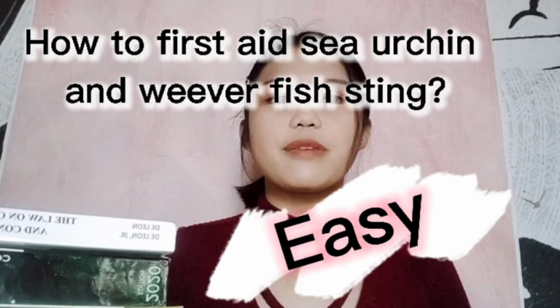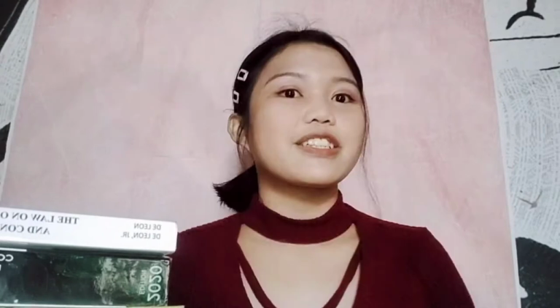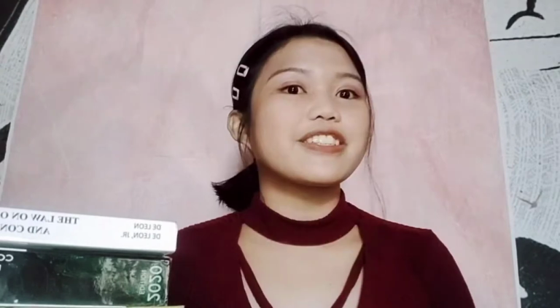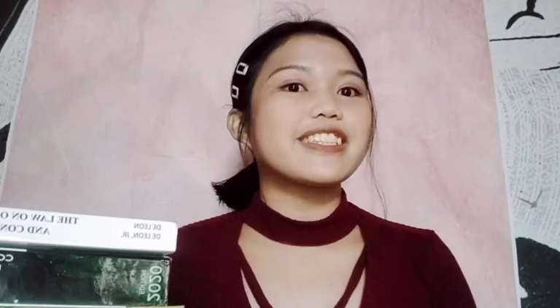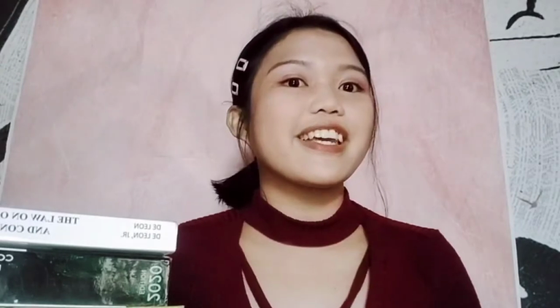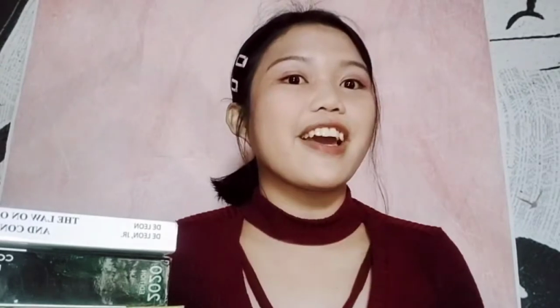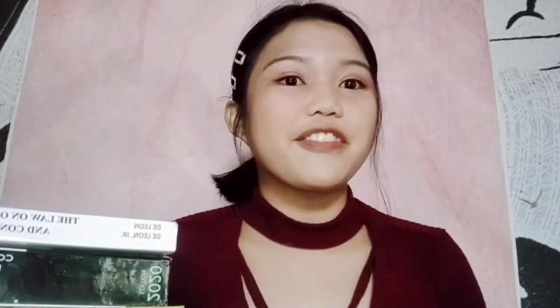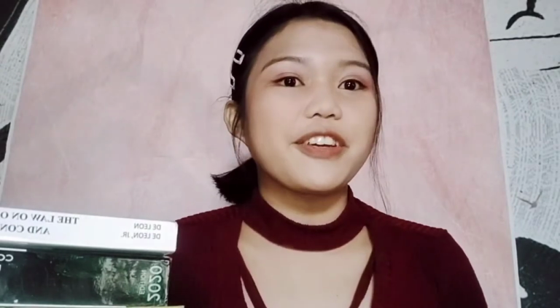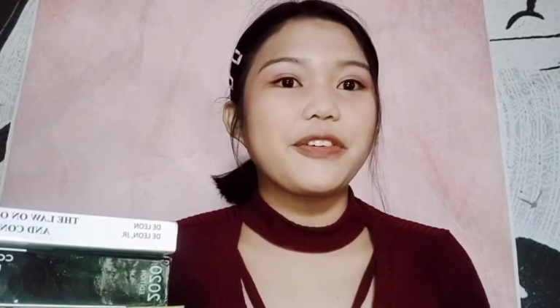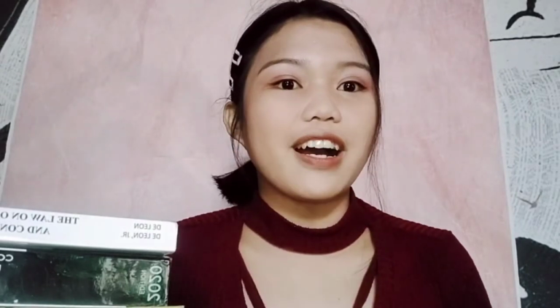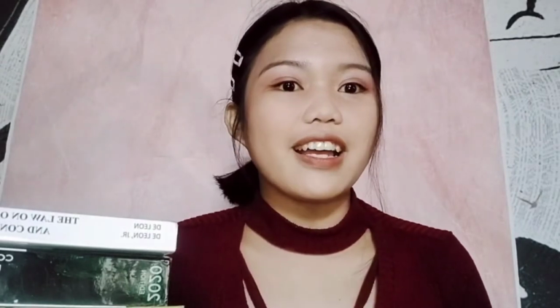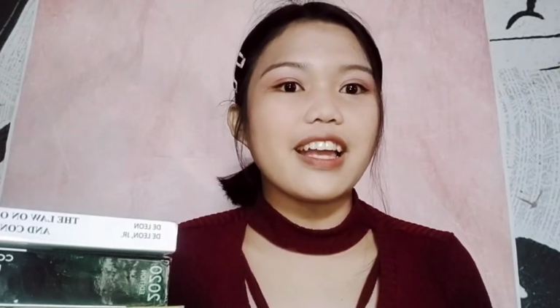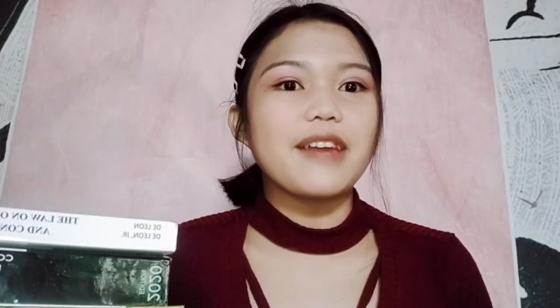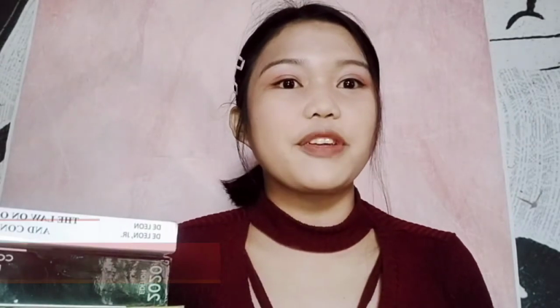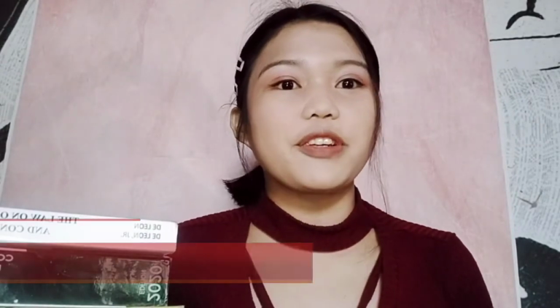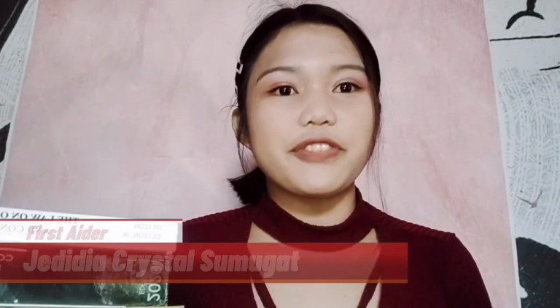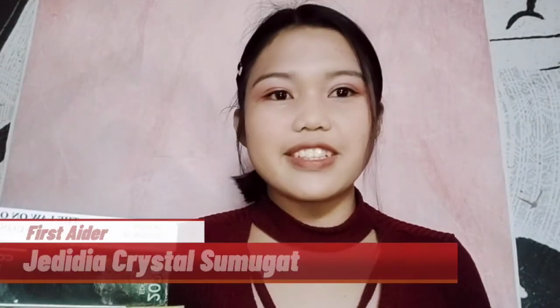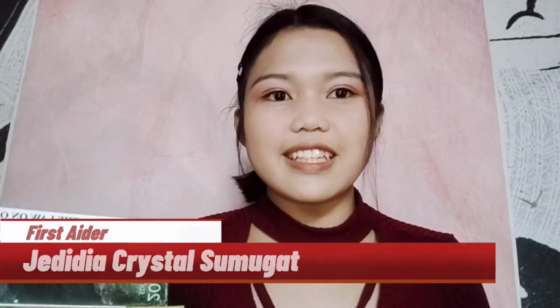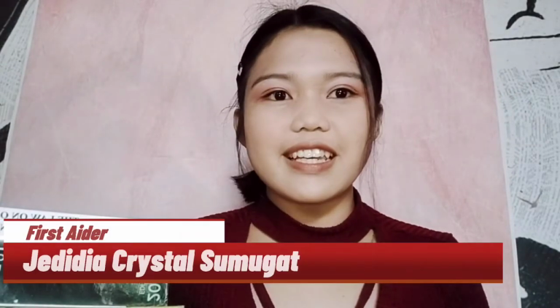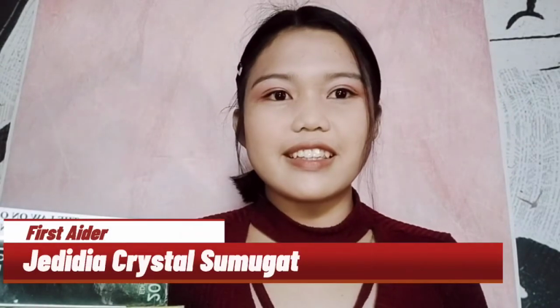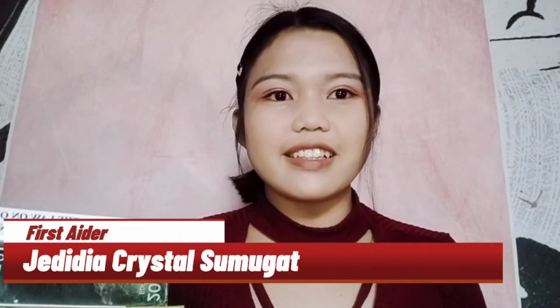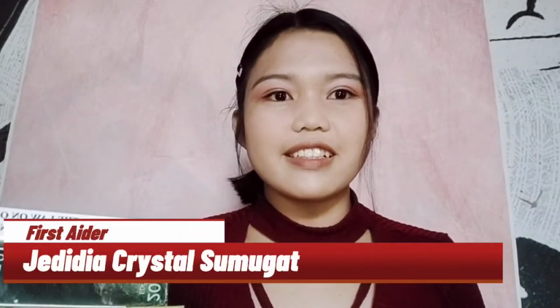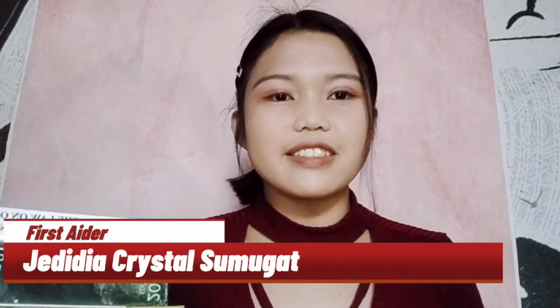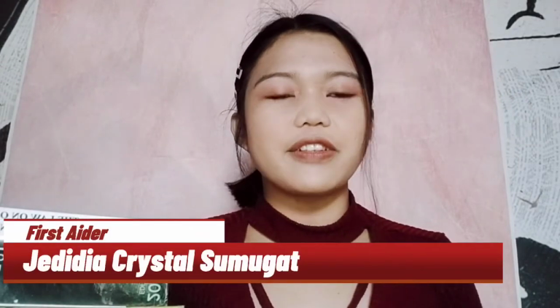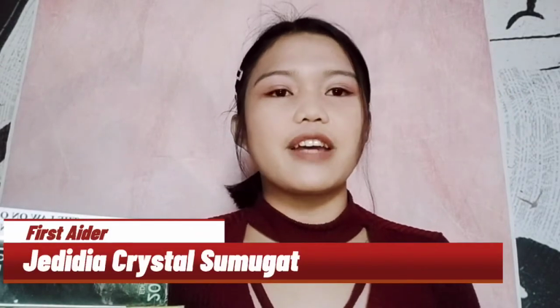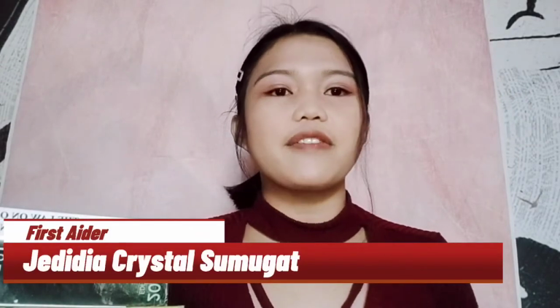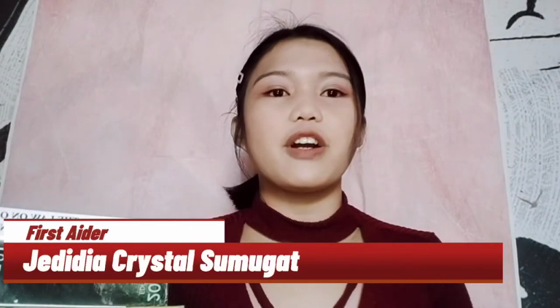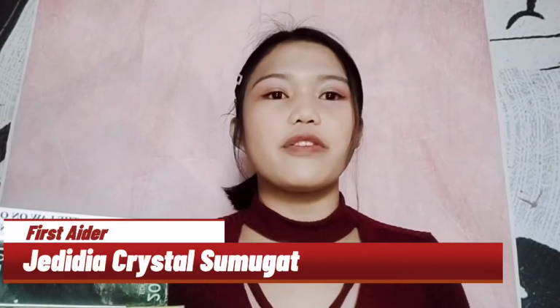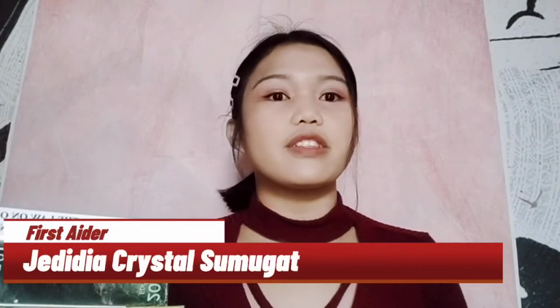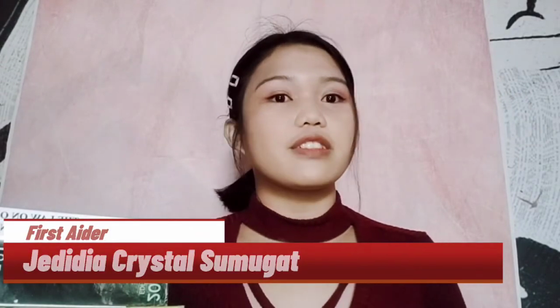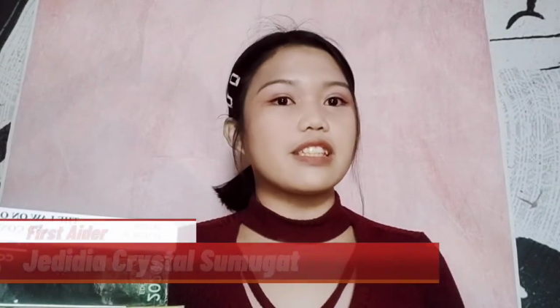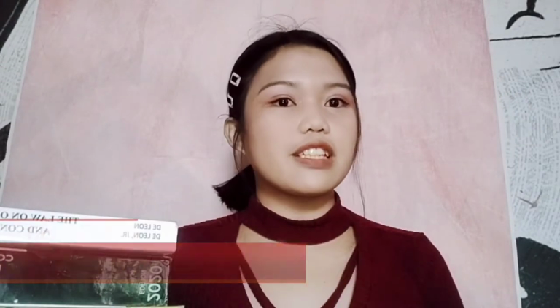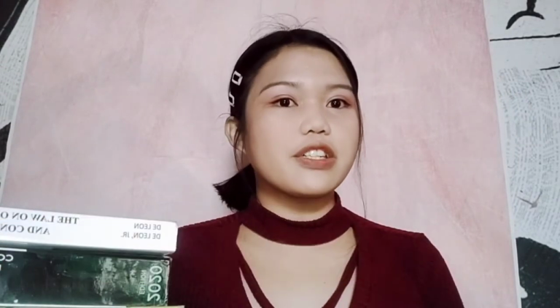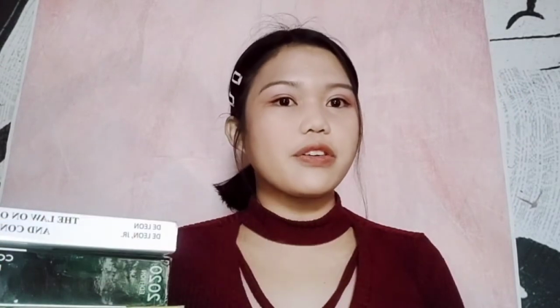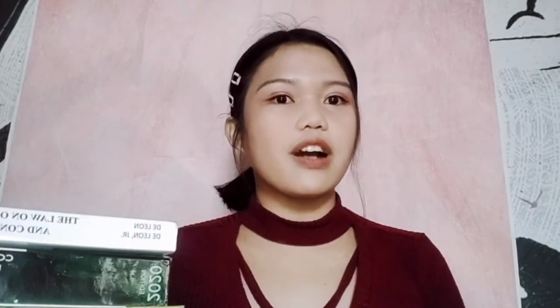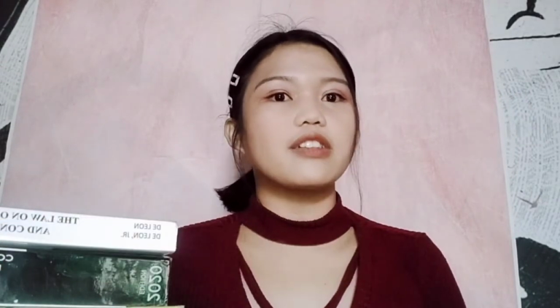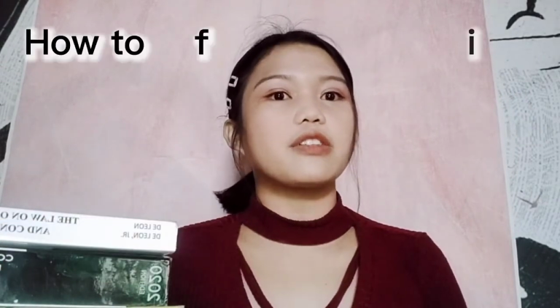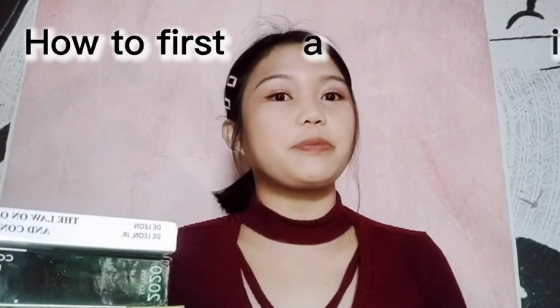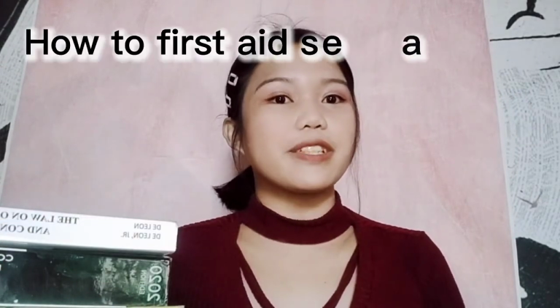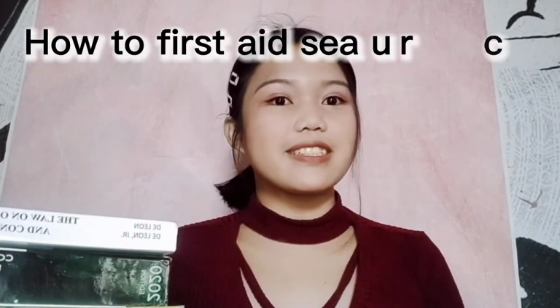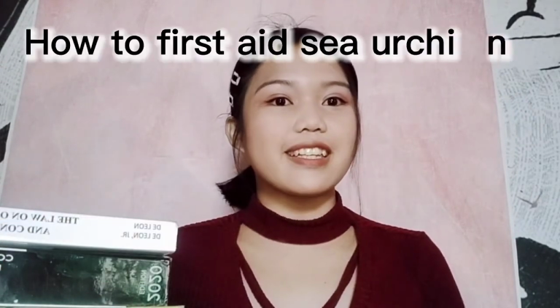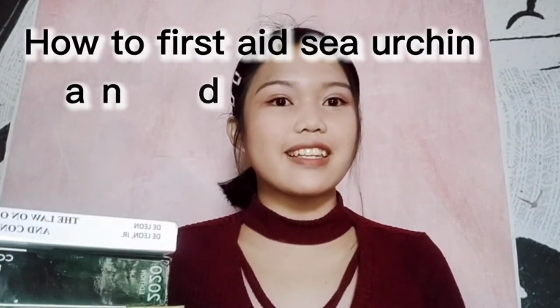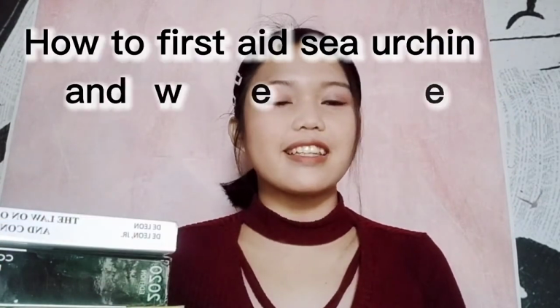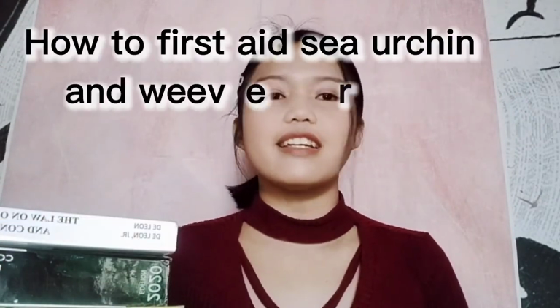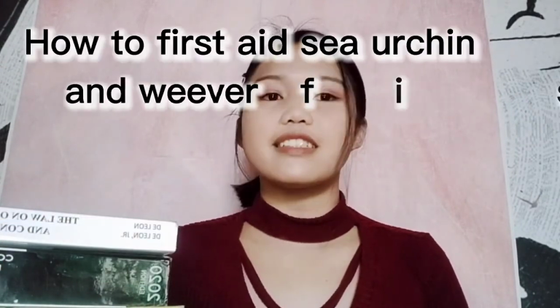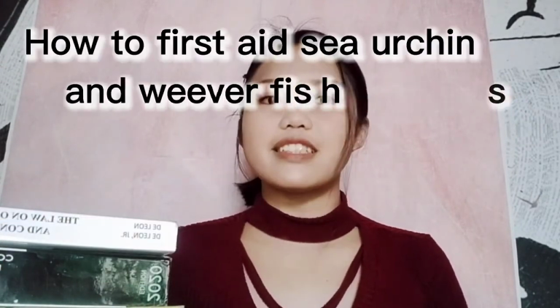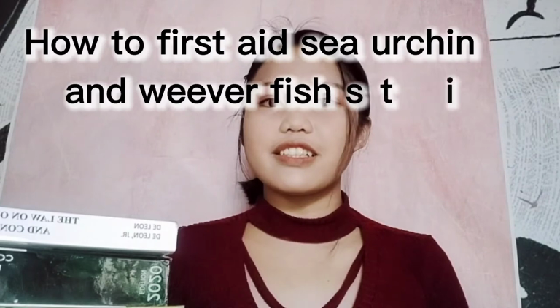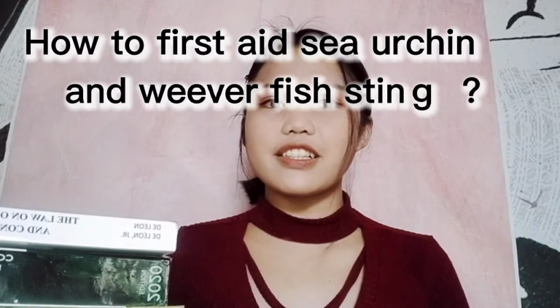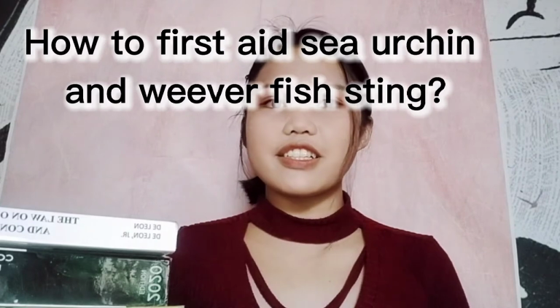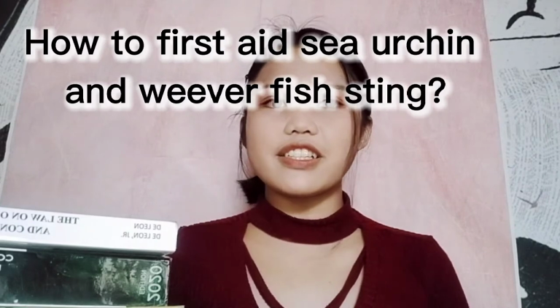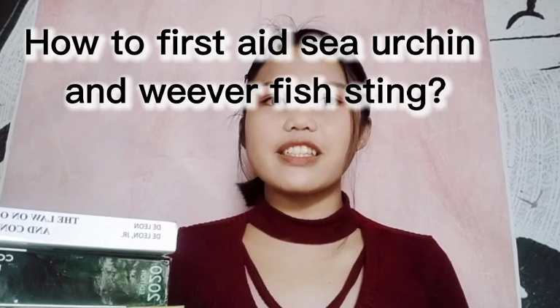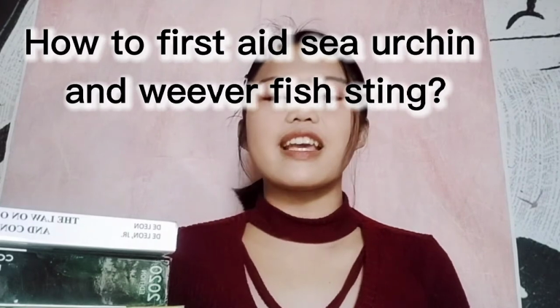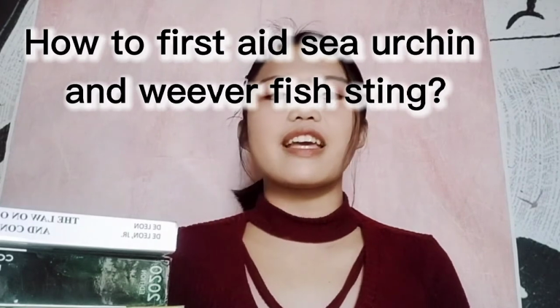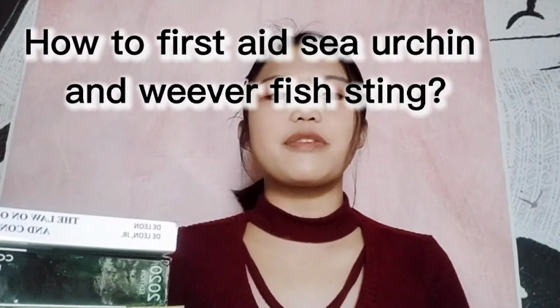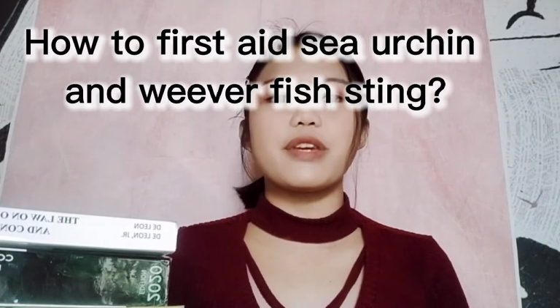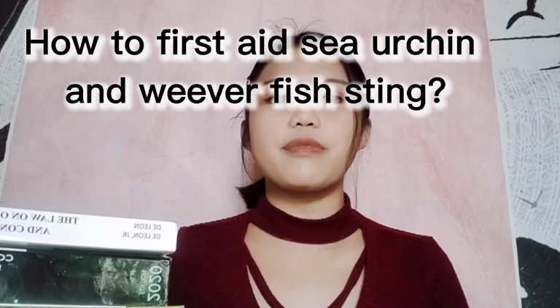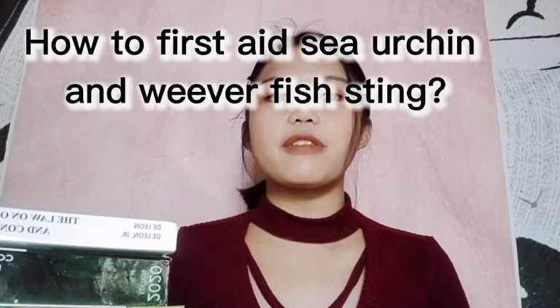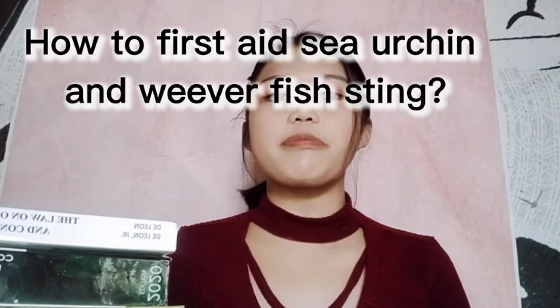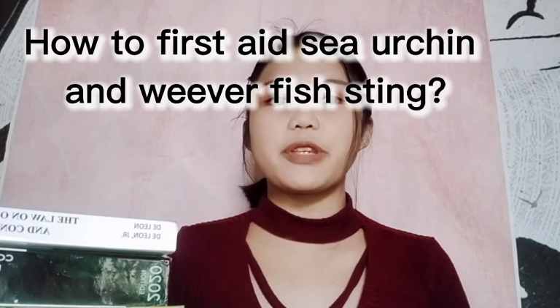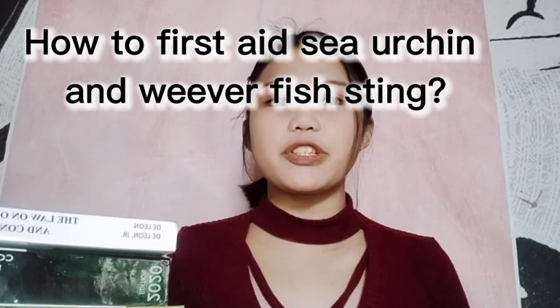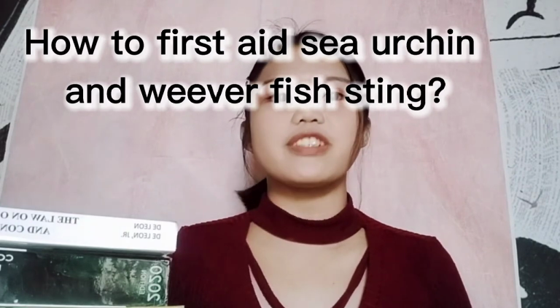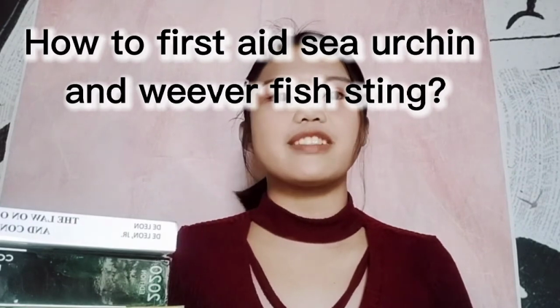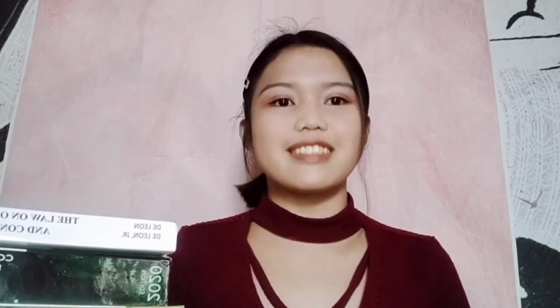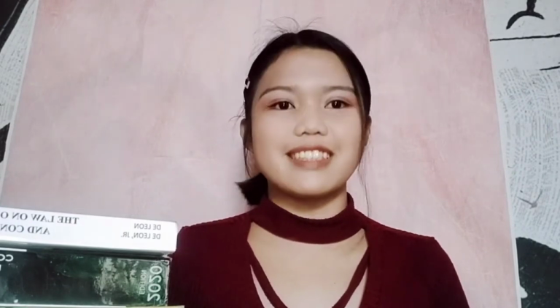Good day everyone! I'm your first aider, and I'm going to teach you how to first aid sea urchin and weeverfish stings.